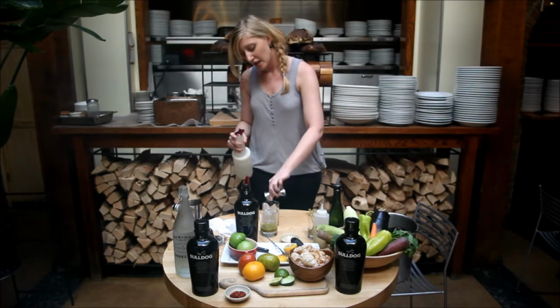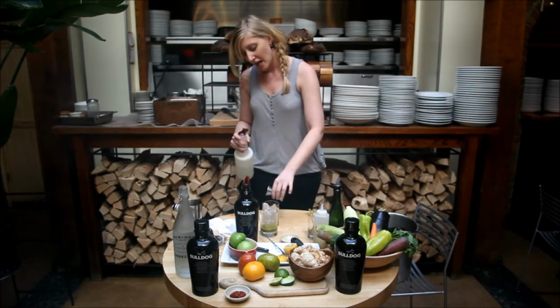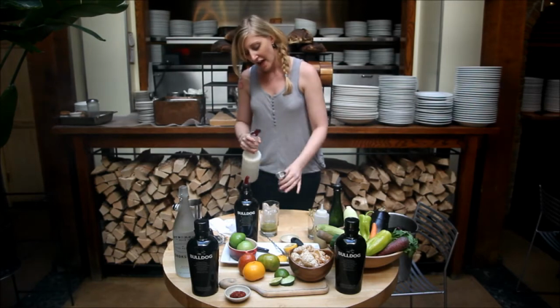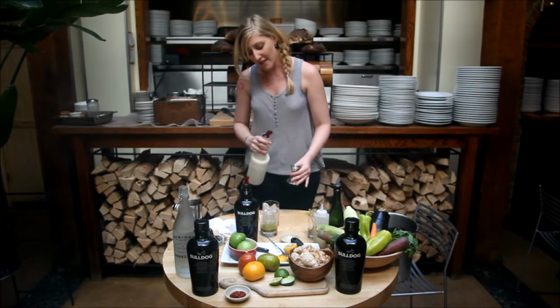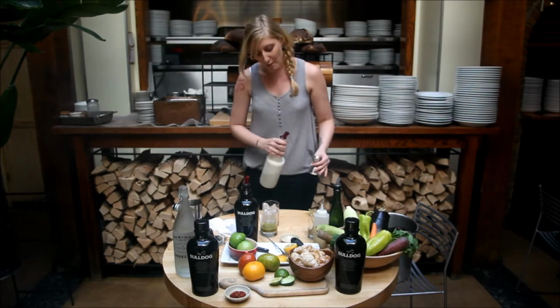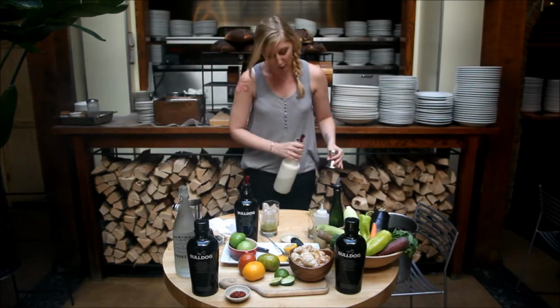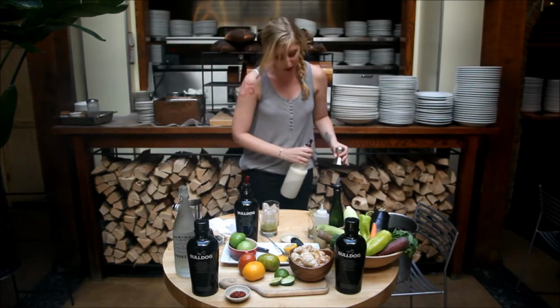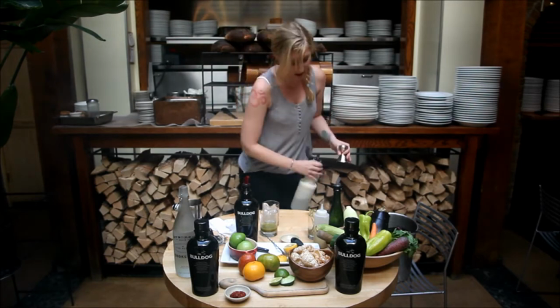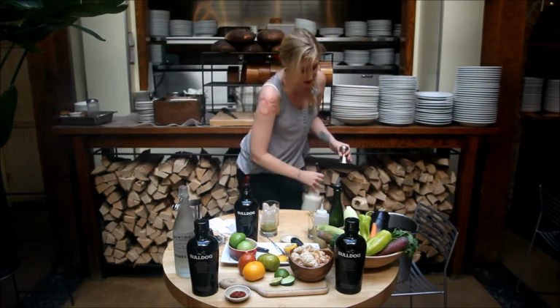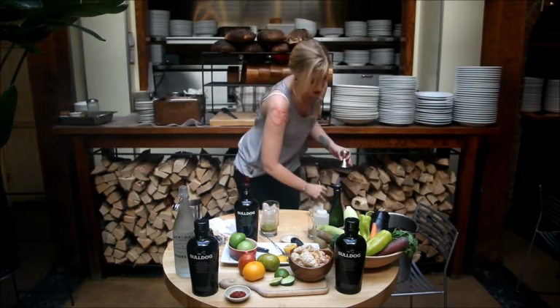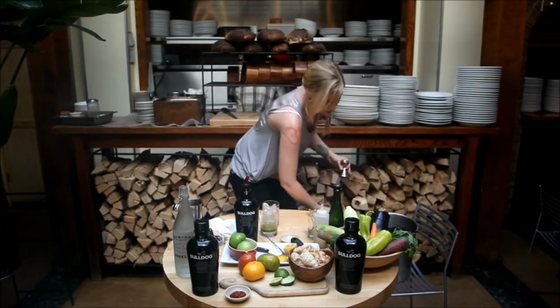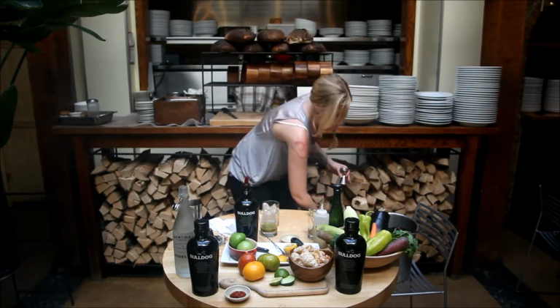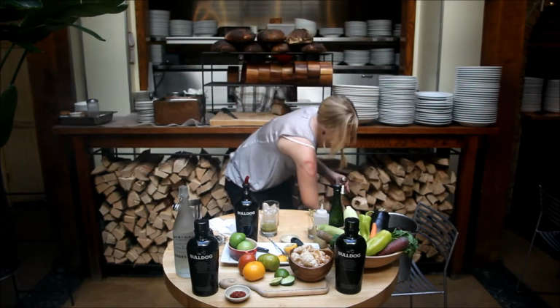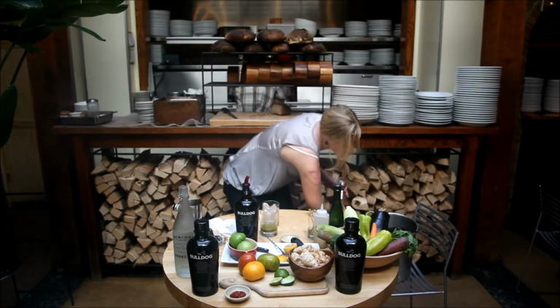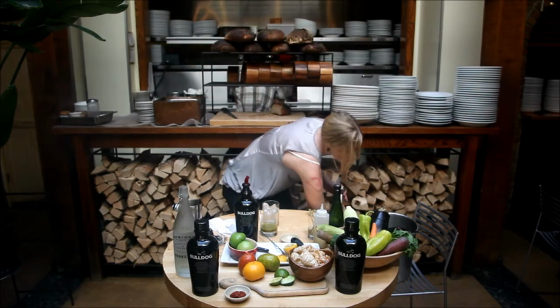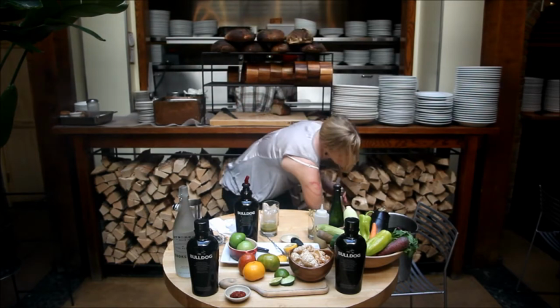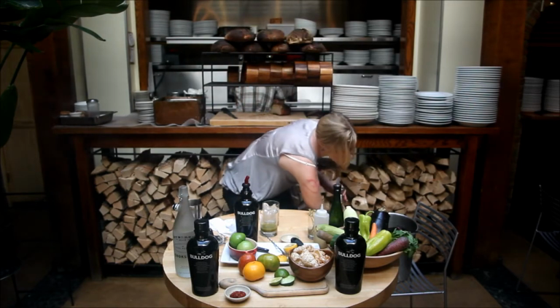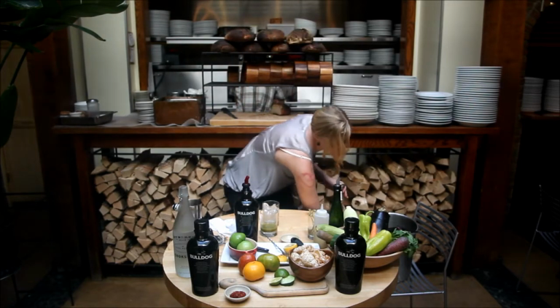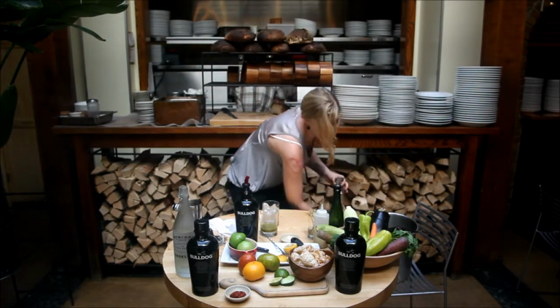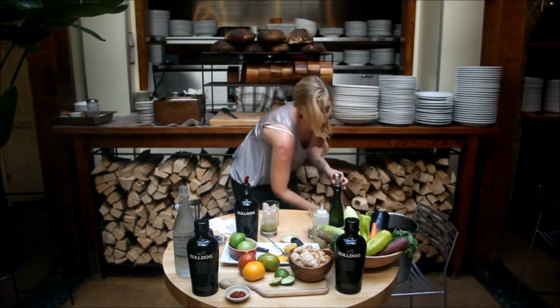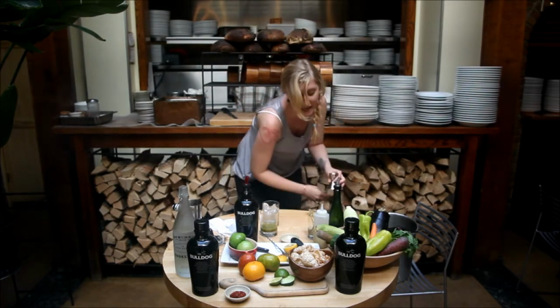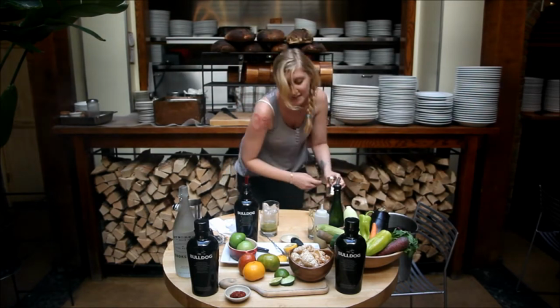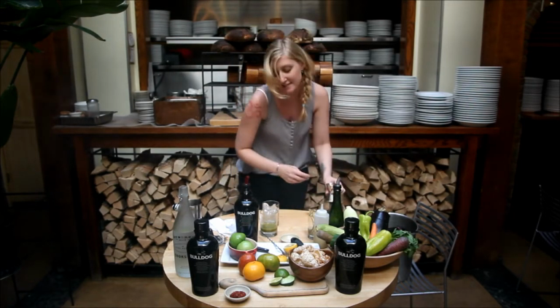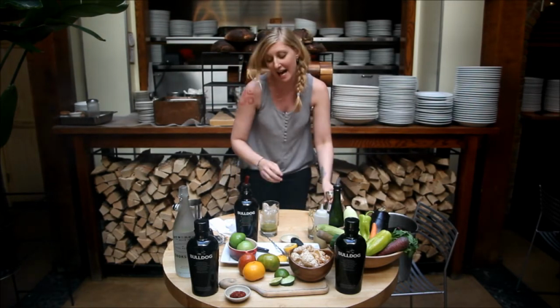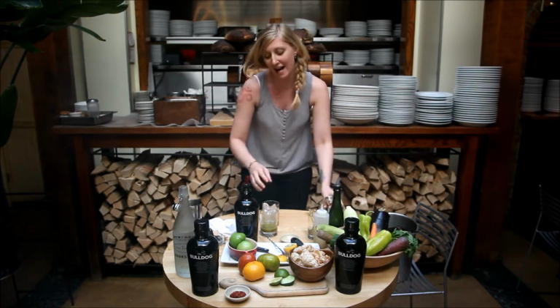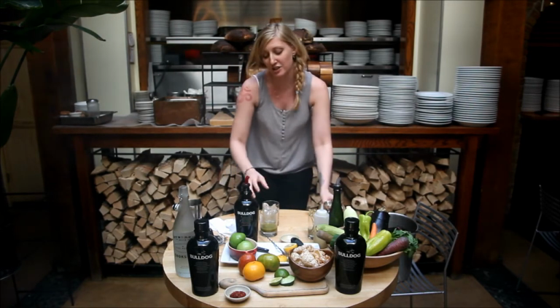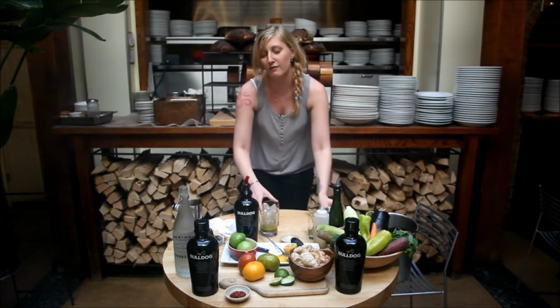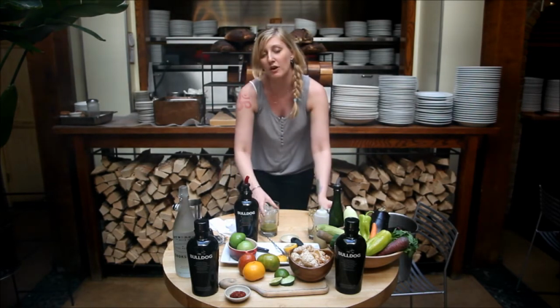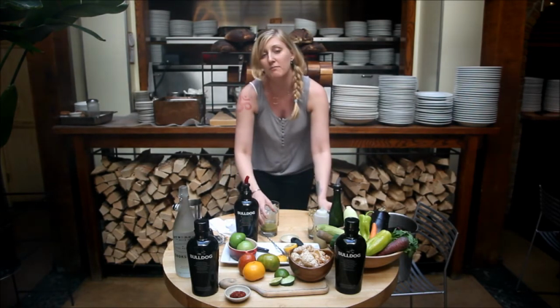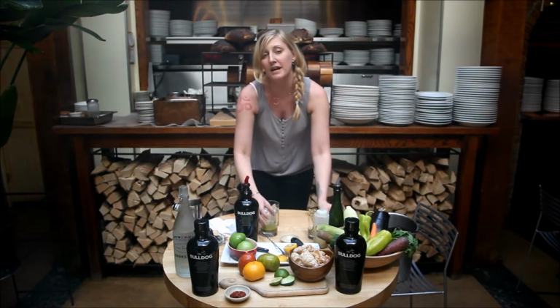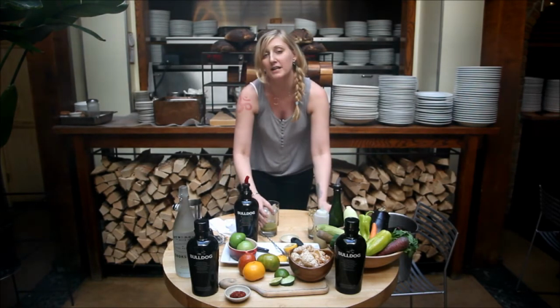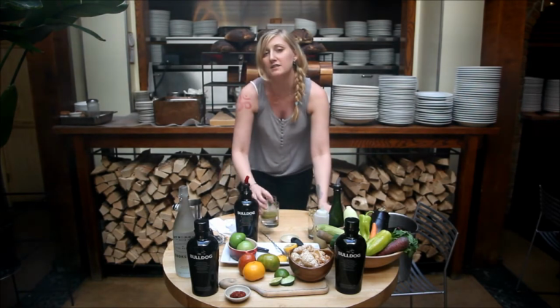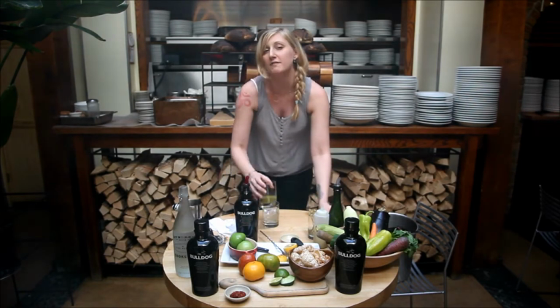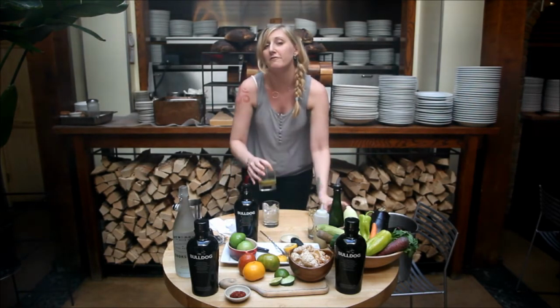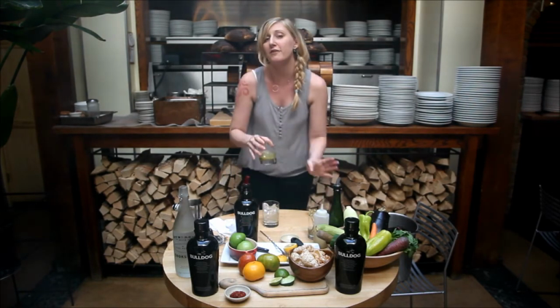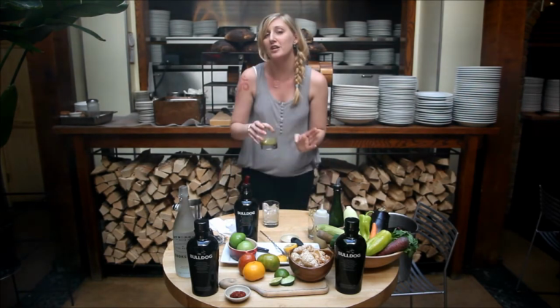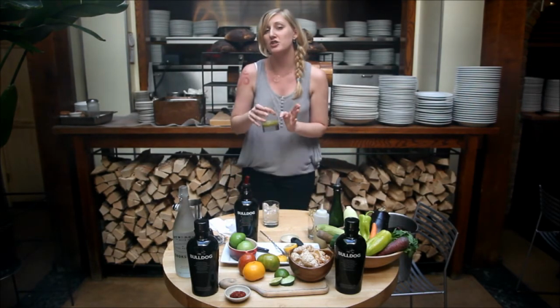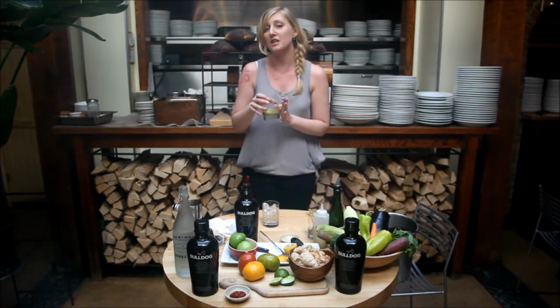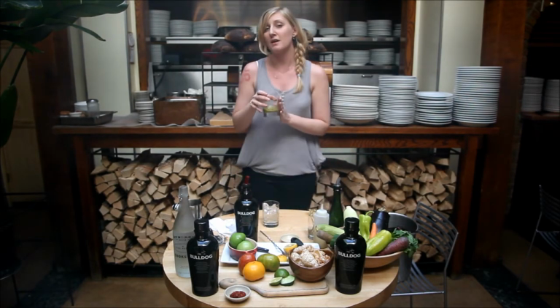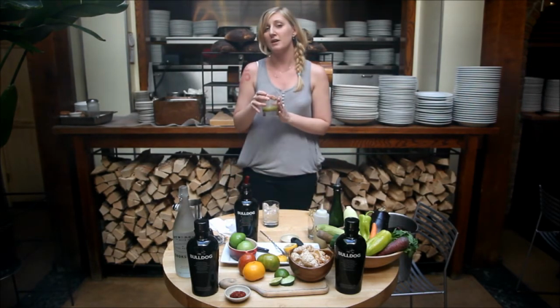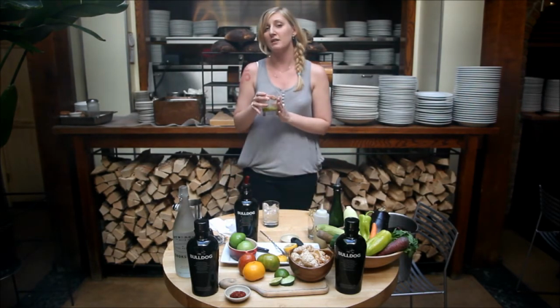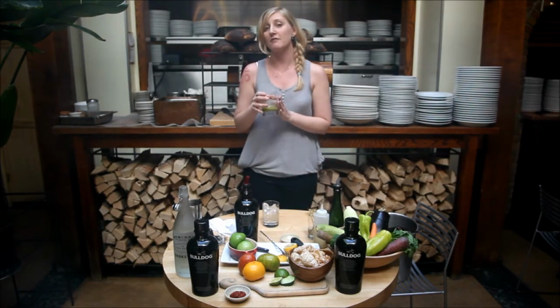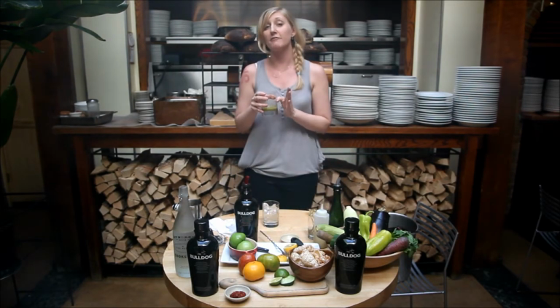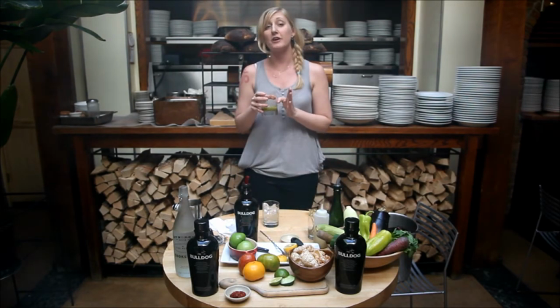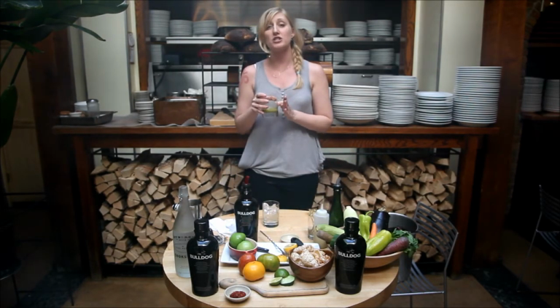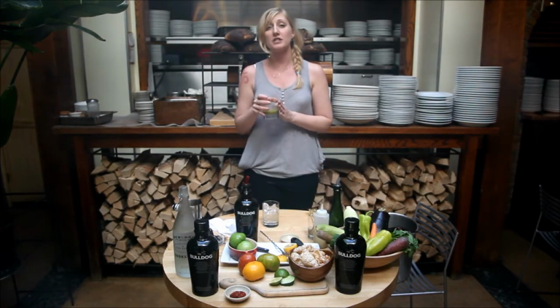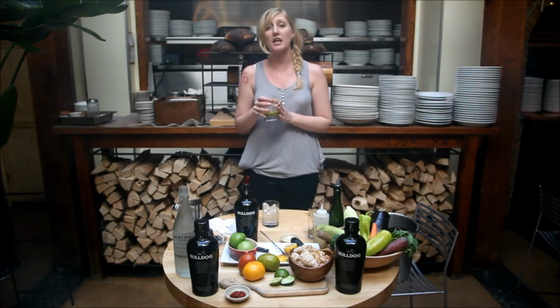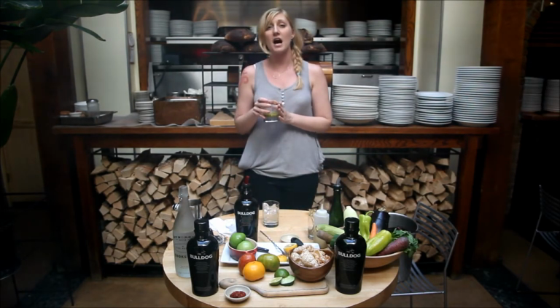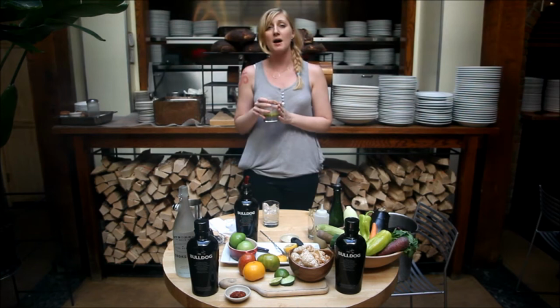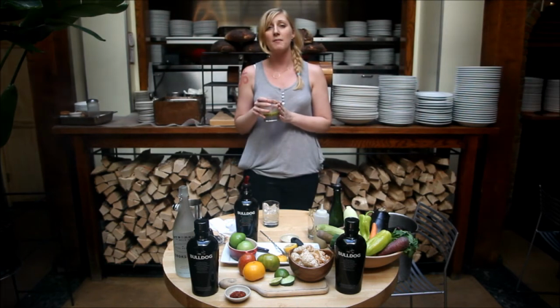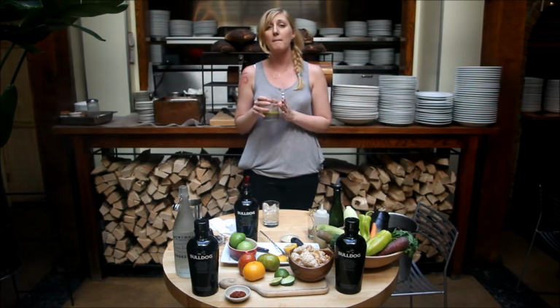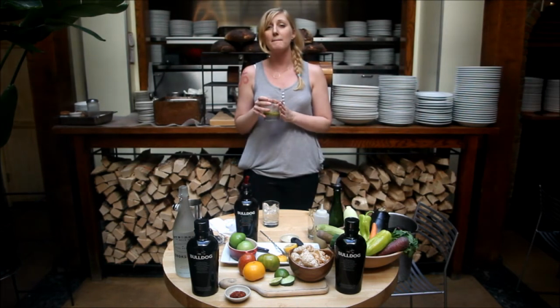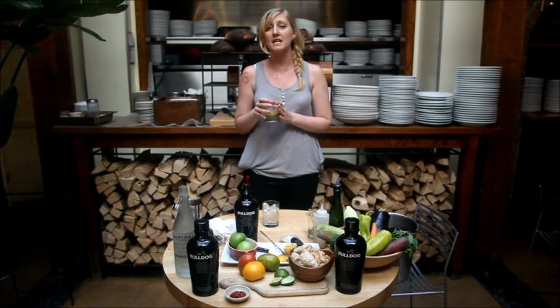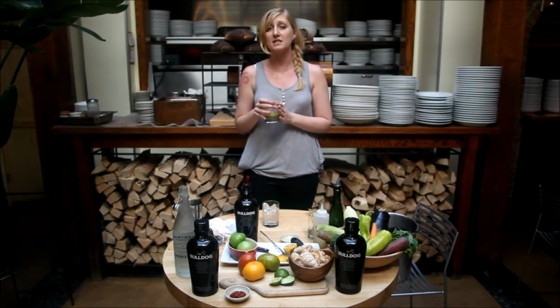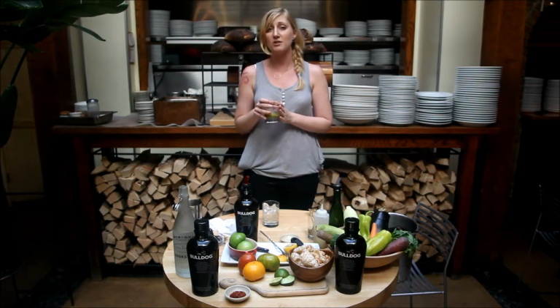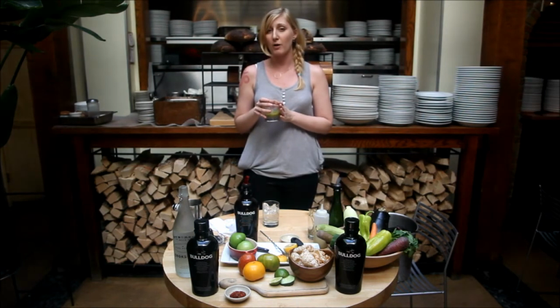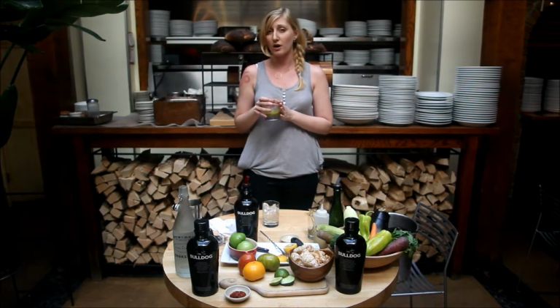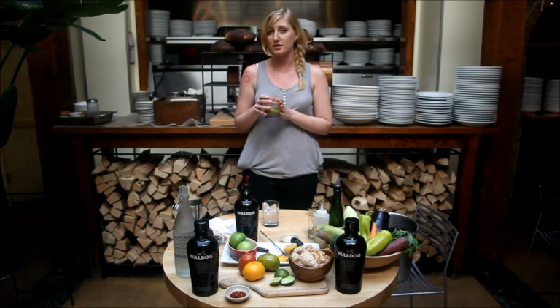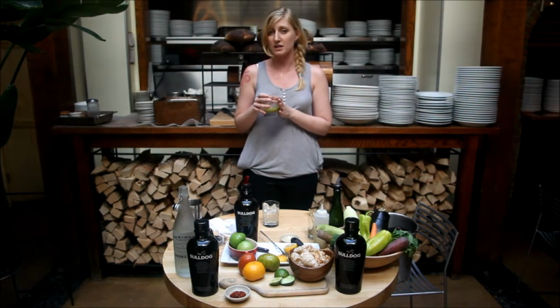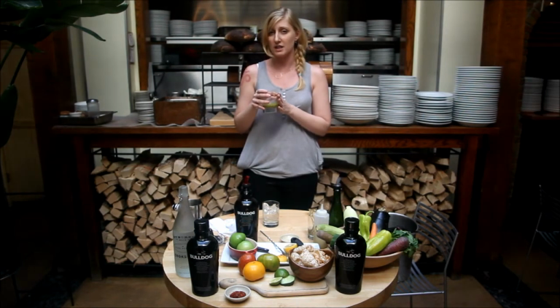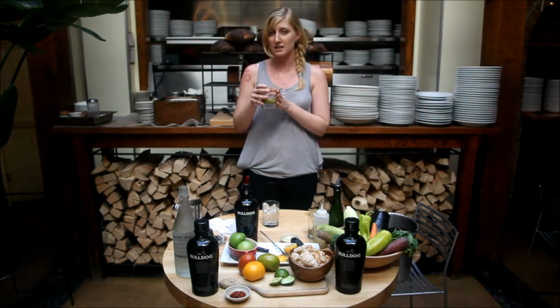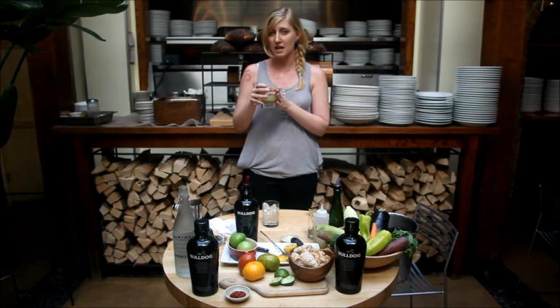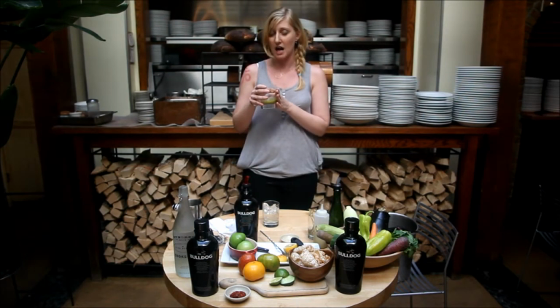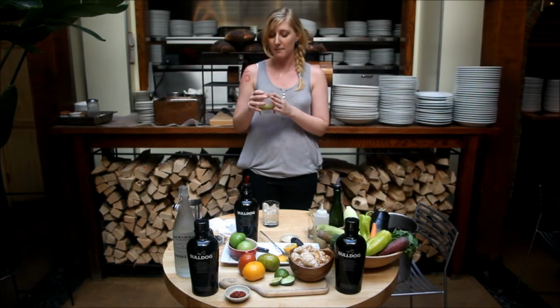Now what we're going to do is add a dash of our mix of fresh lemon, fresh lime, mint, parsley, and thyme.